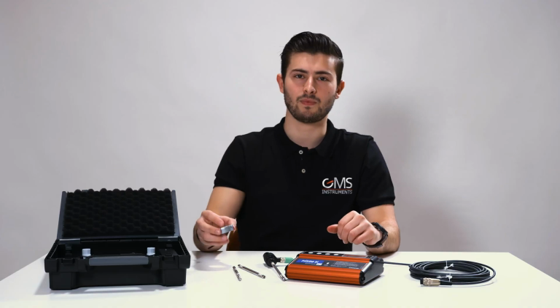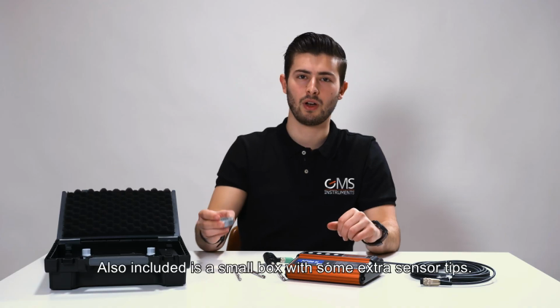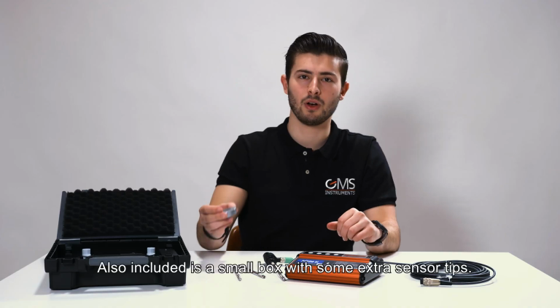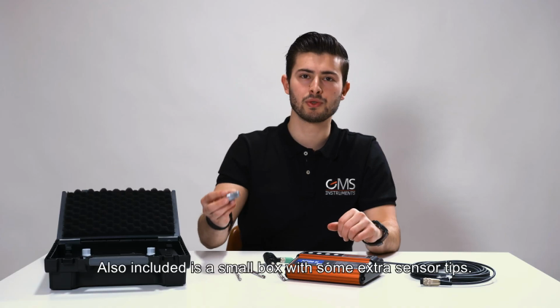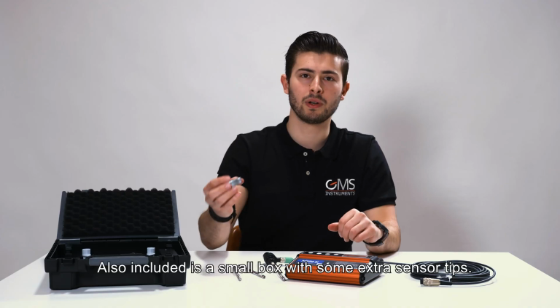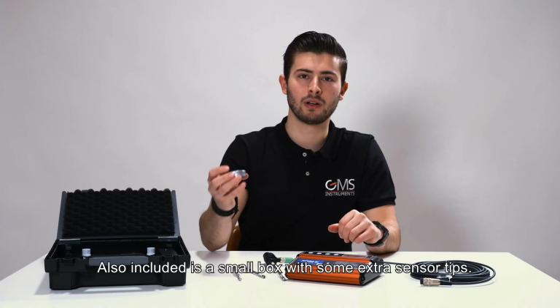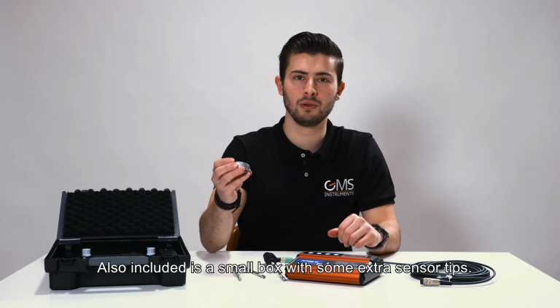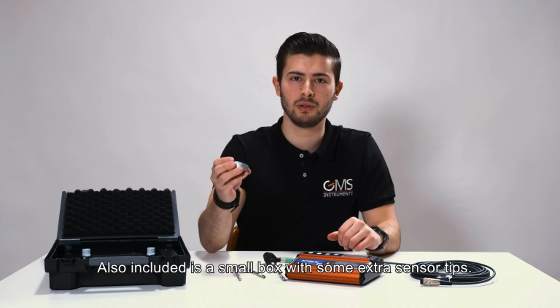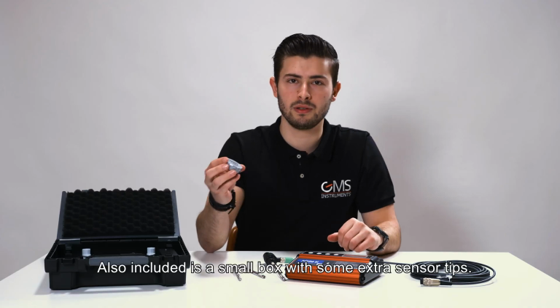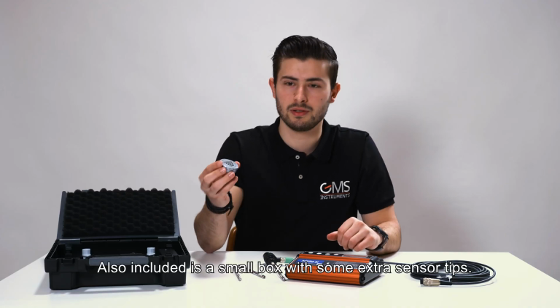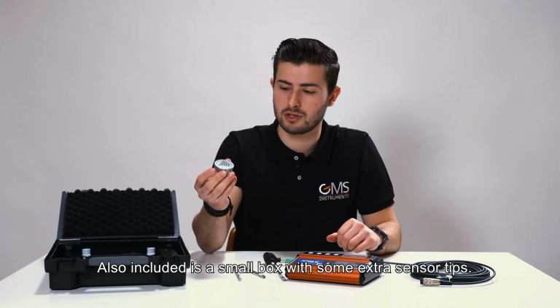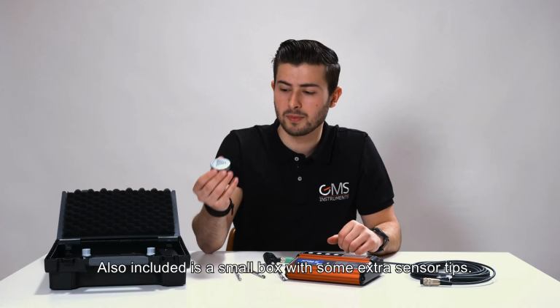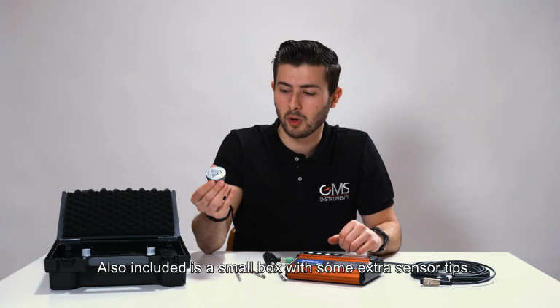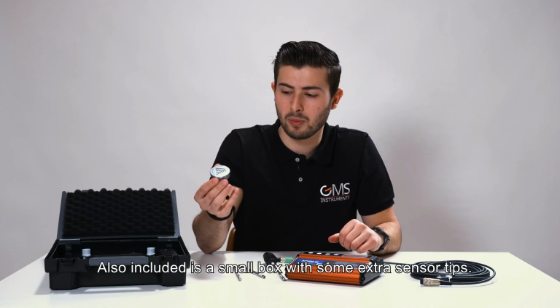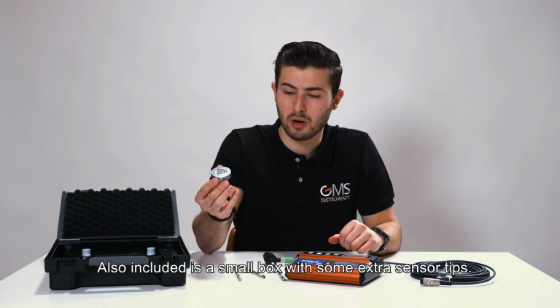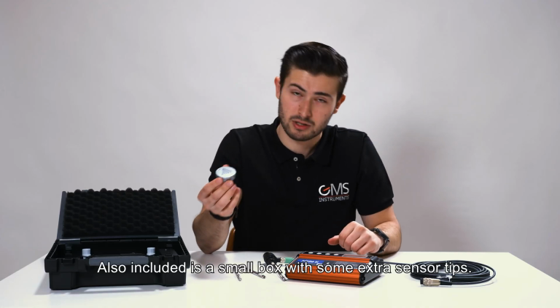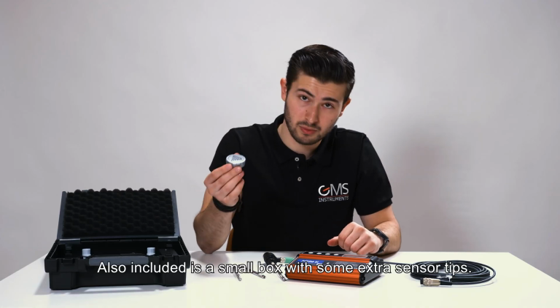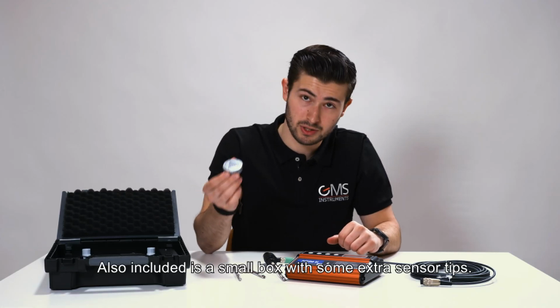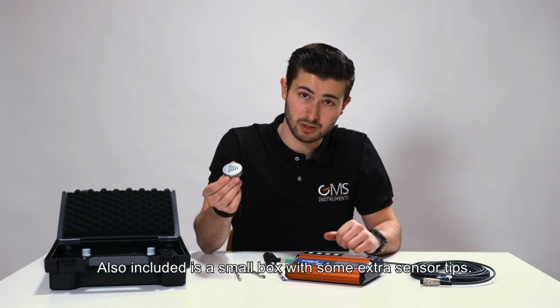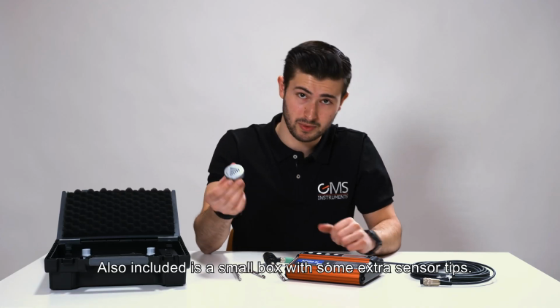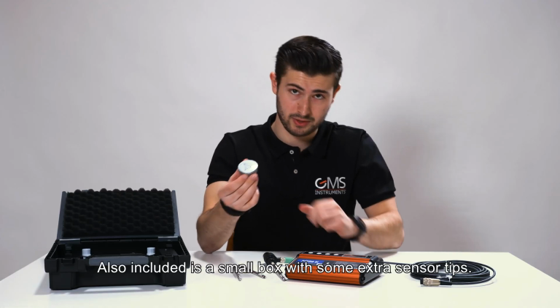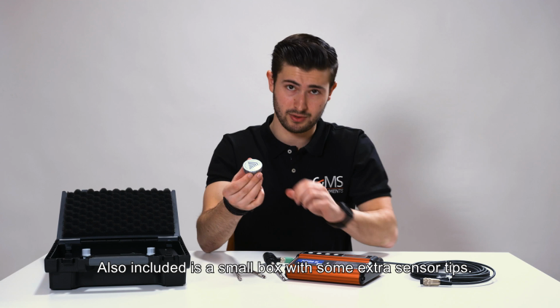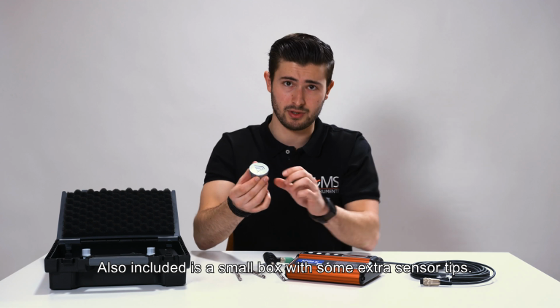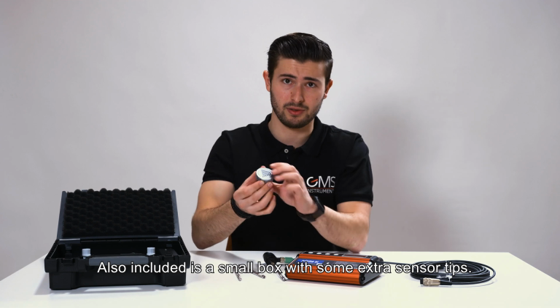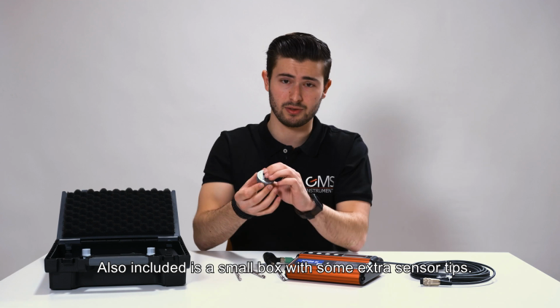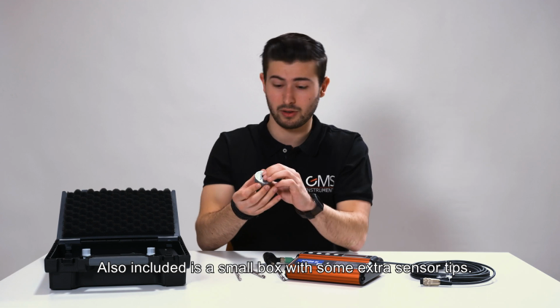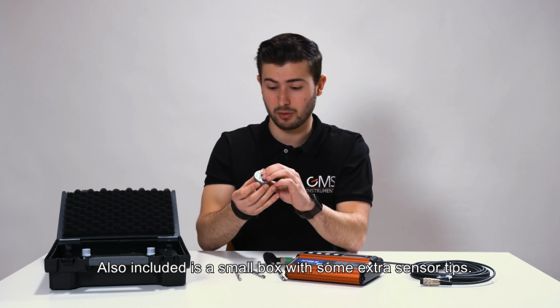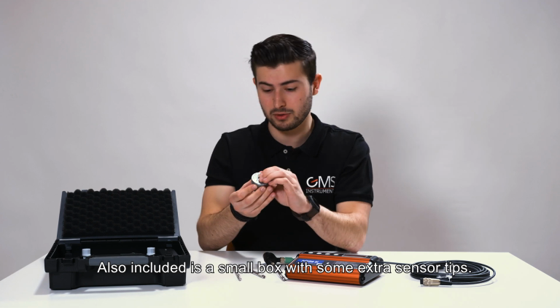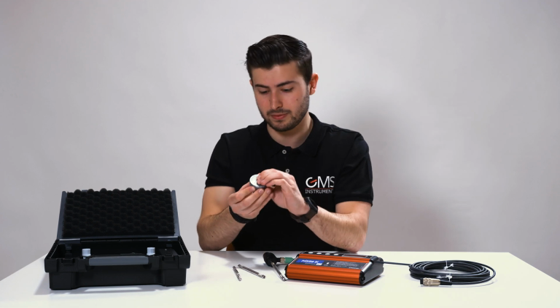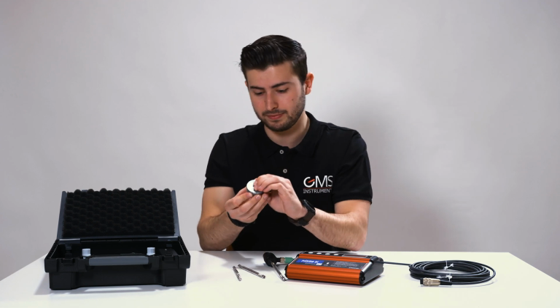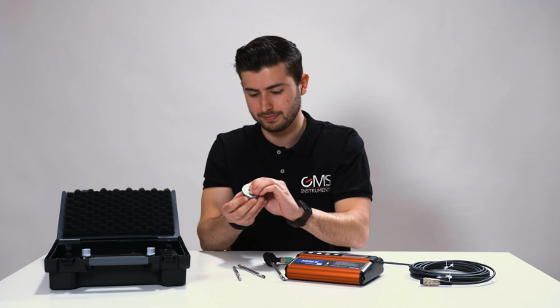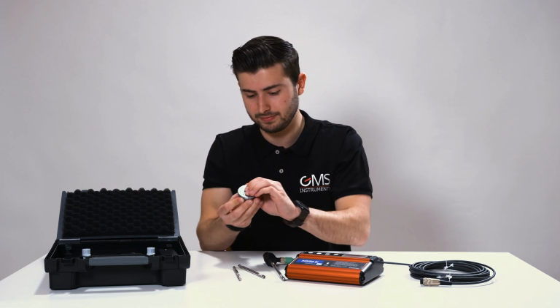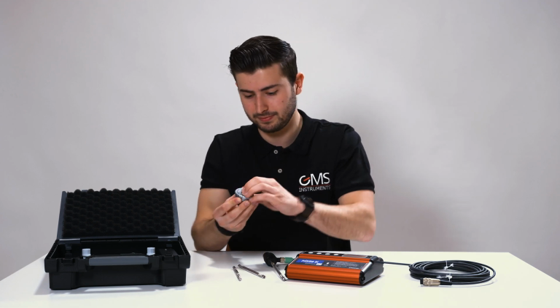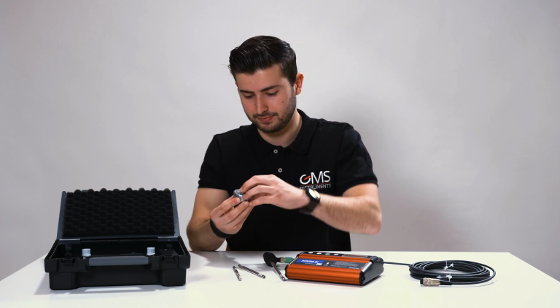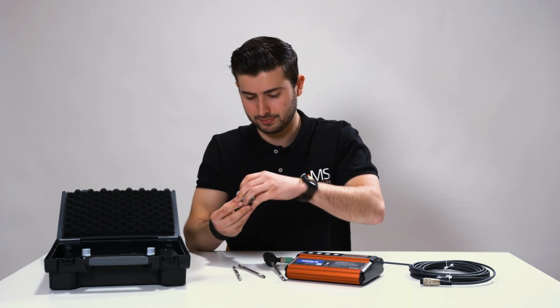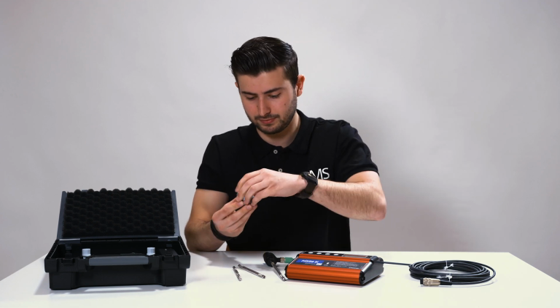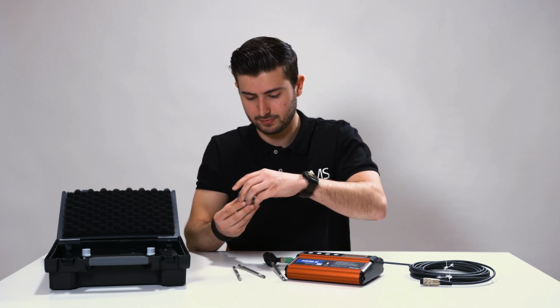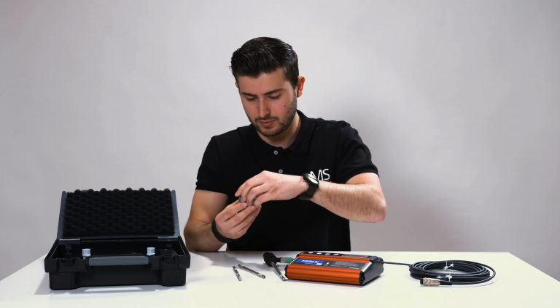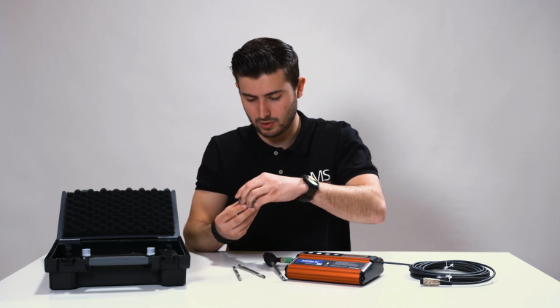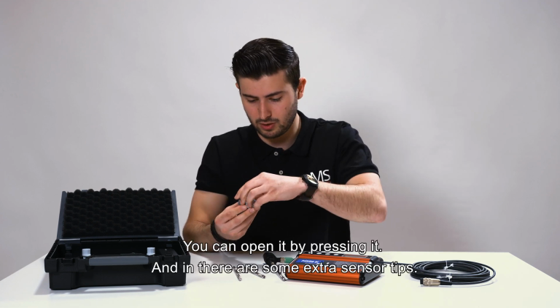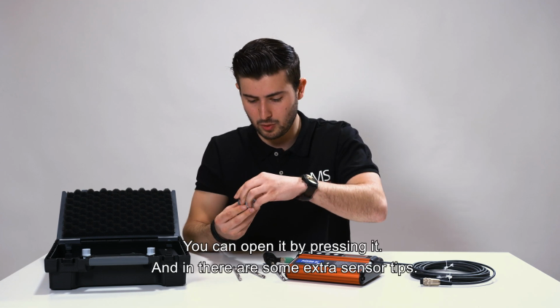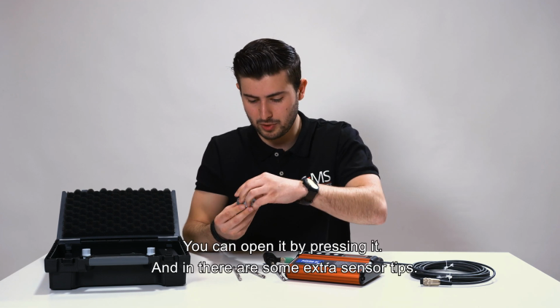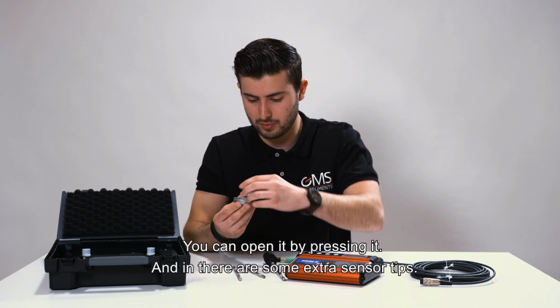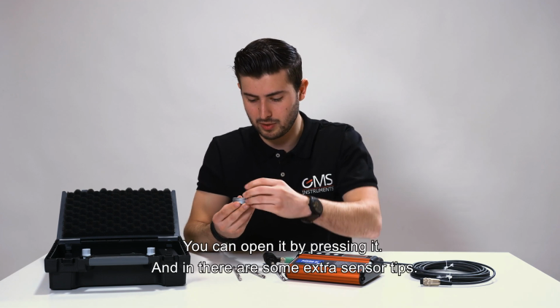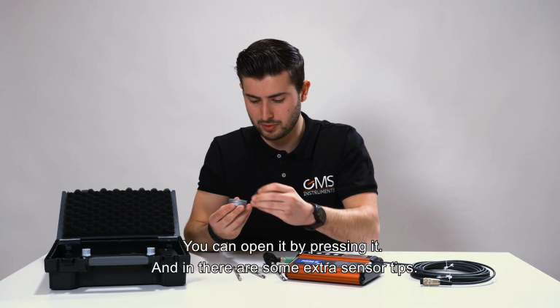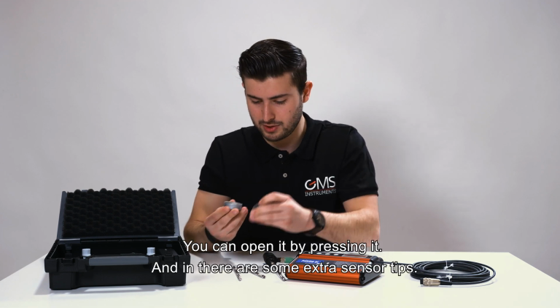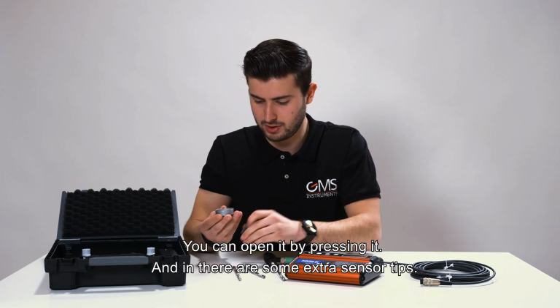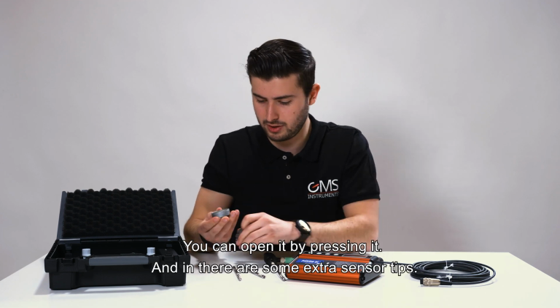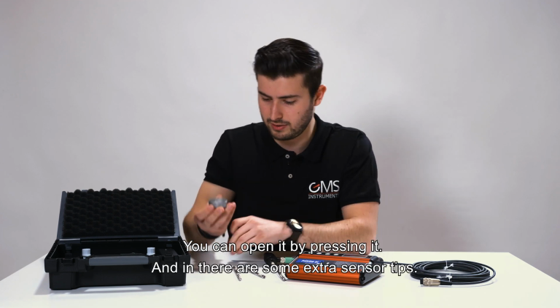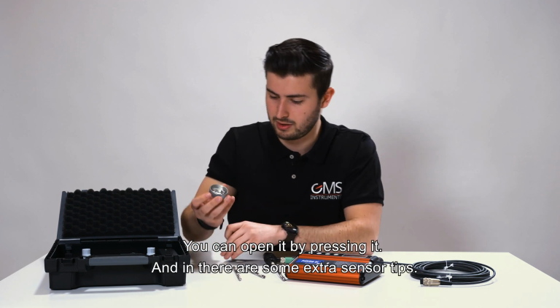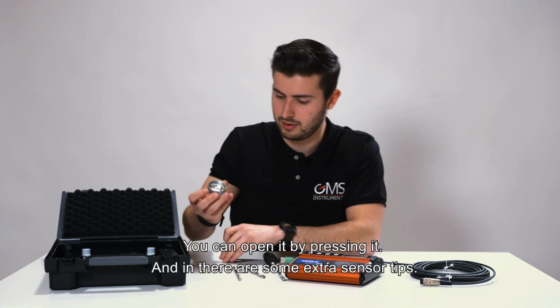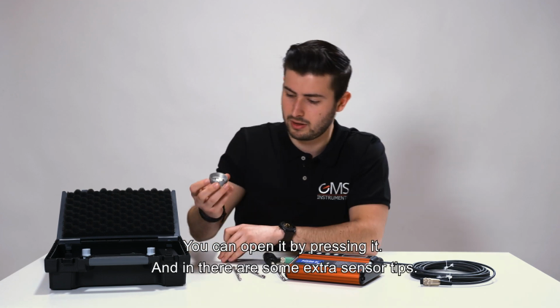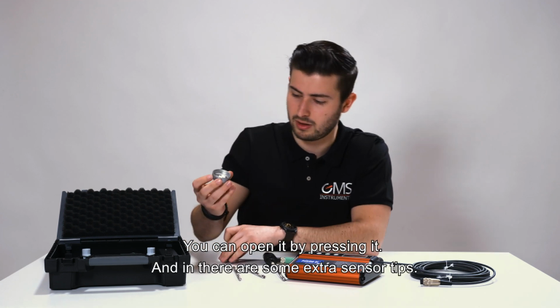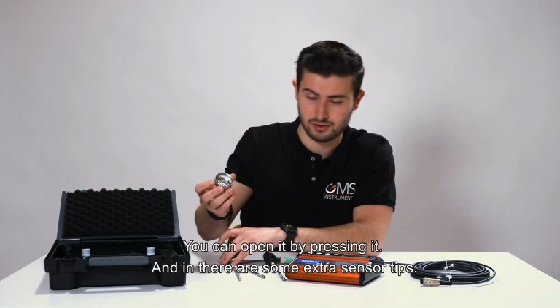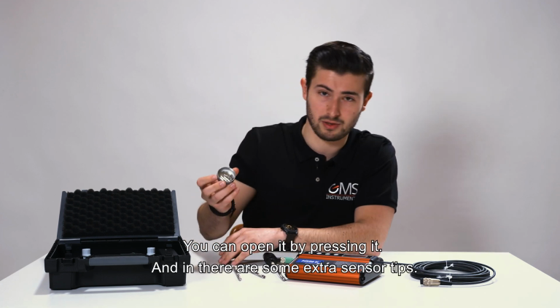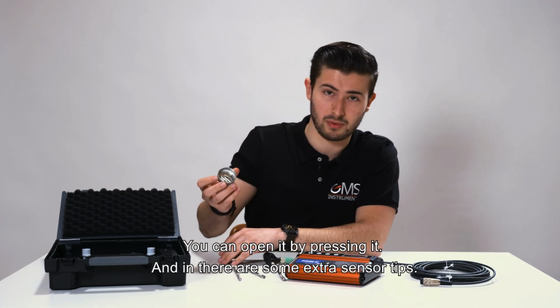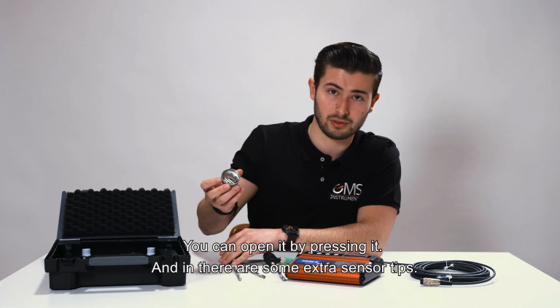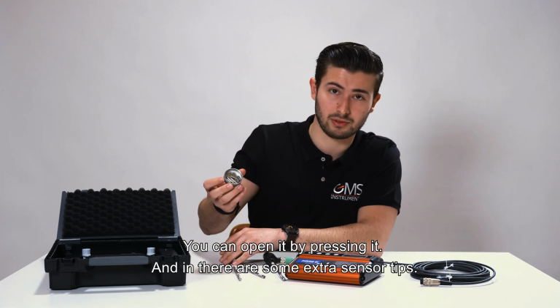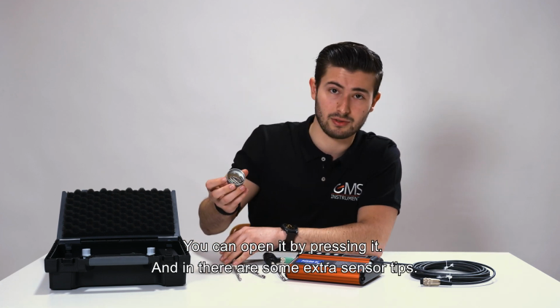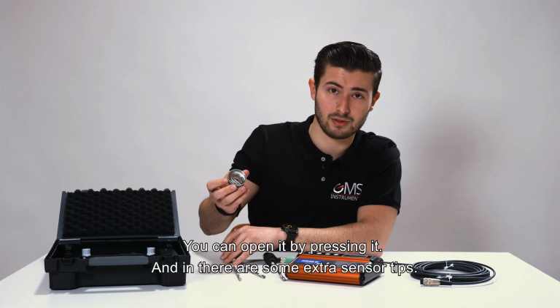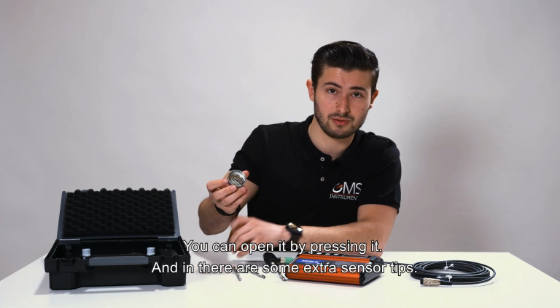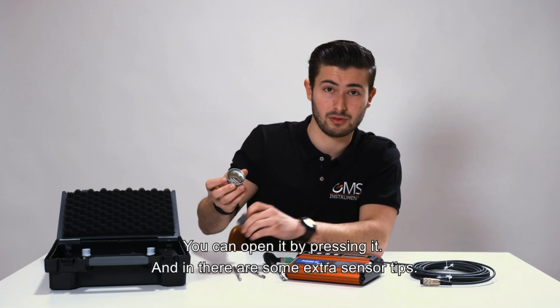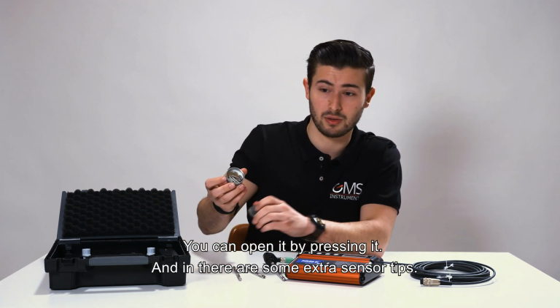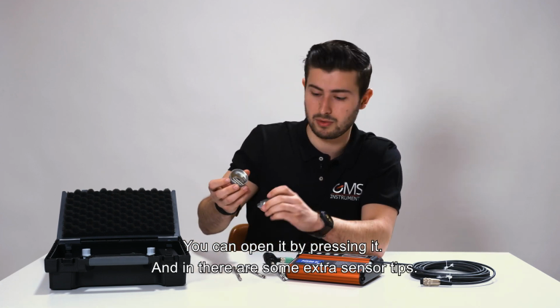Also included is a small box with some extra sensor tips. You can open it by pressing it, and in there are some extra sensor tips.